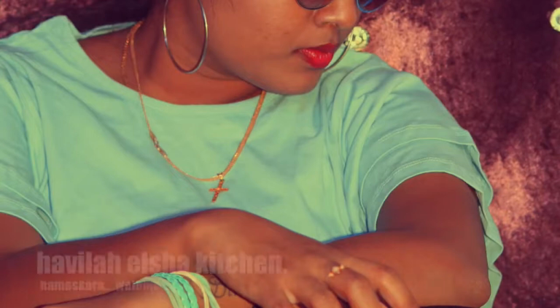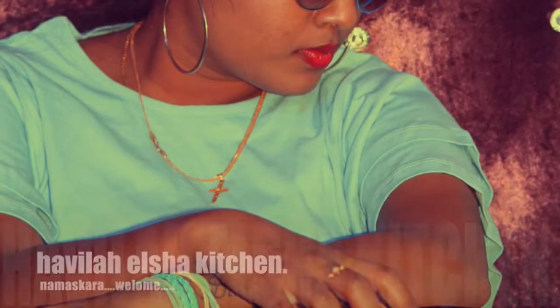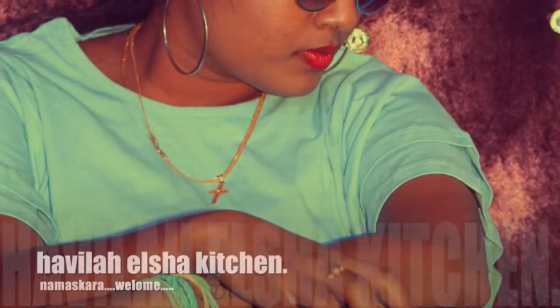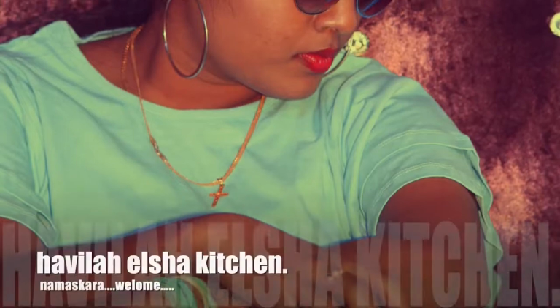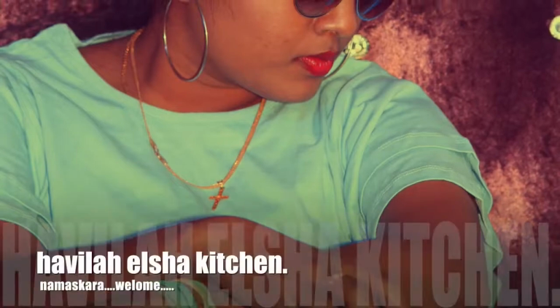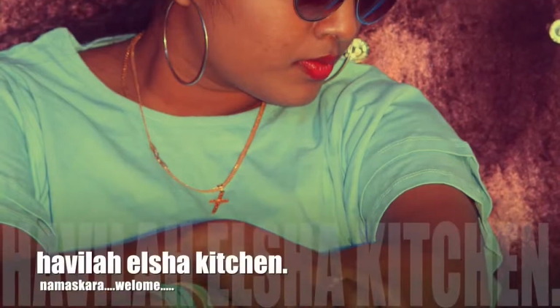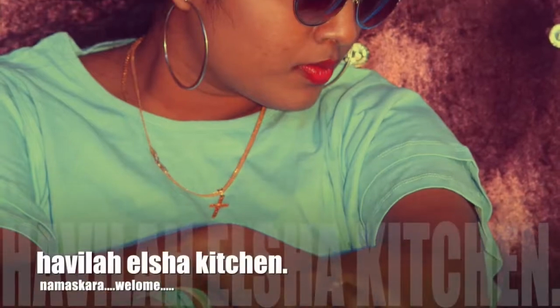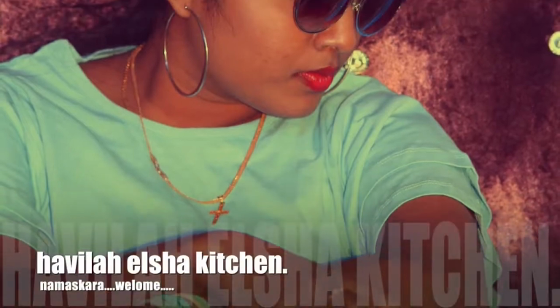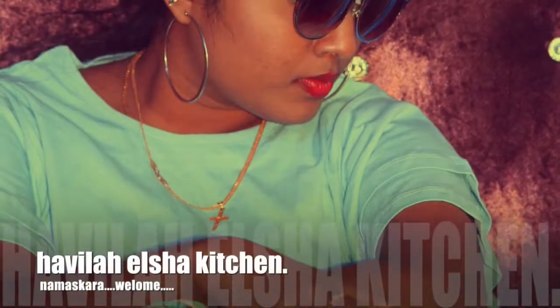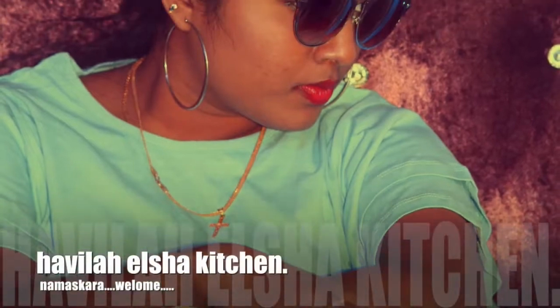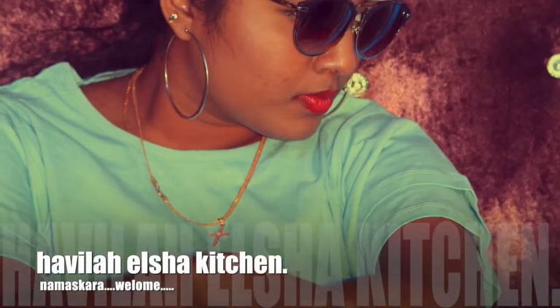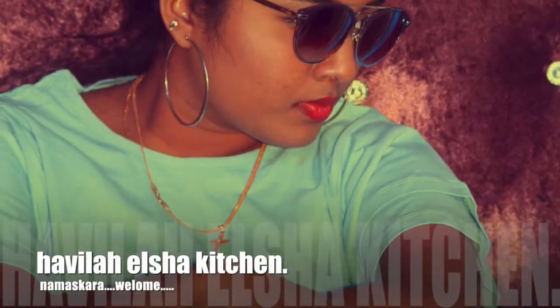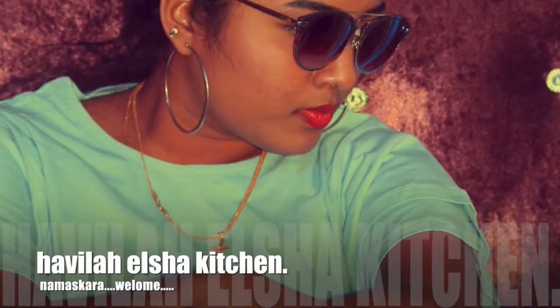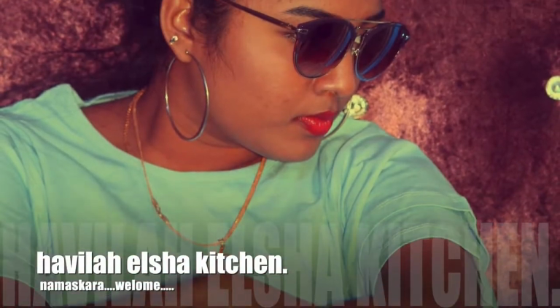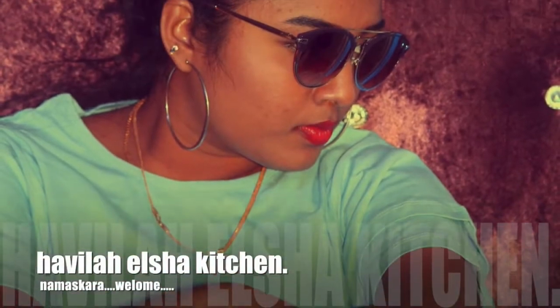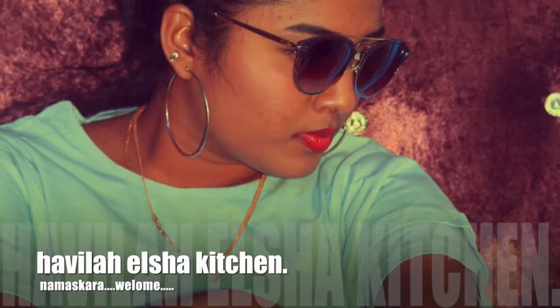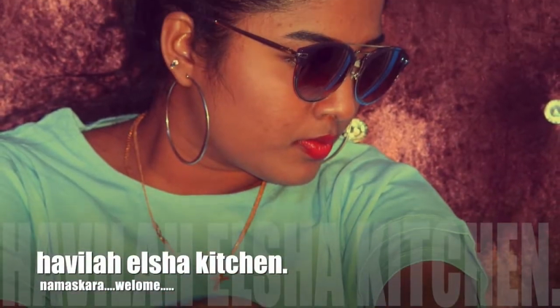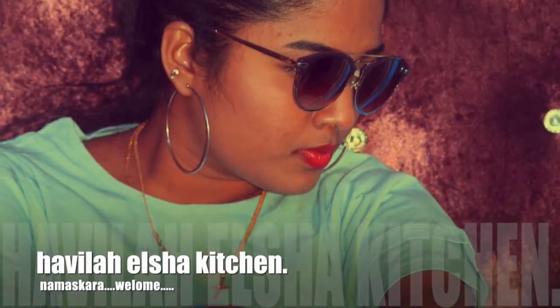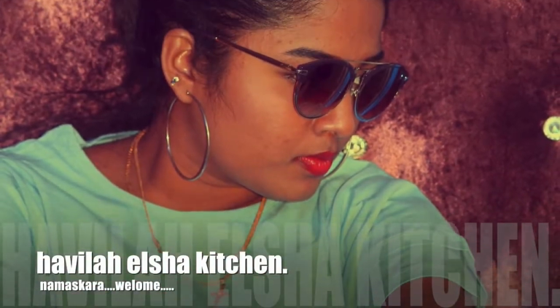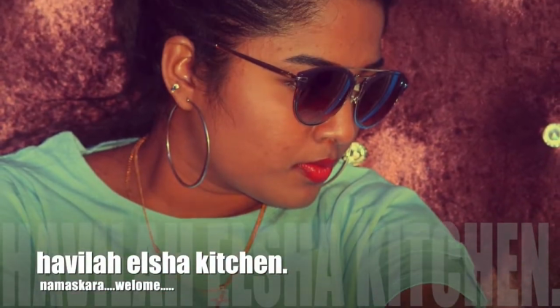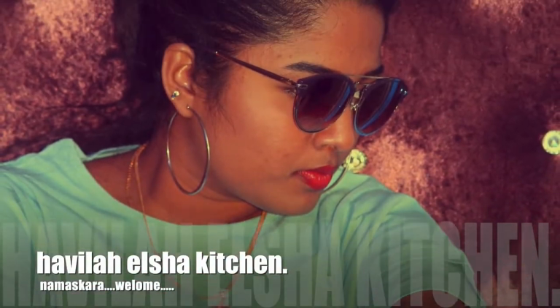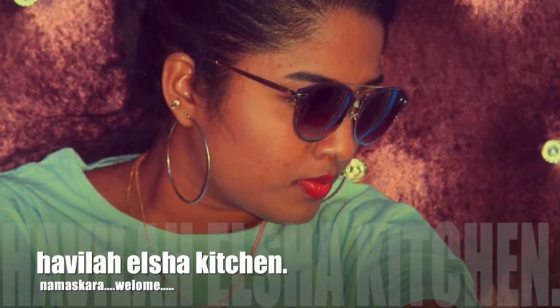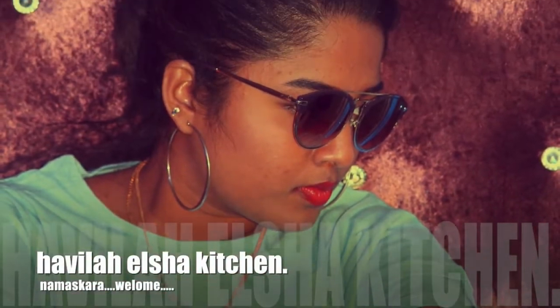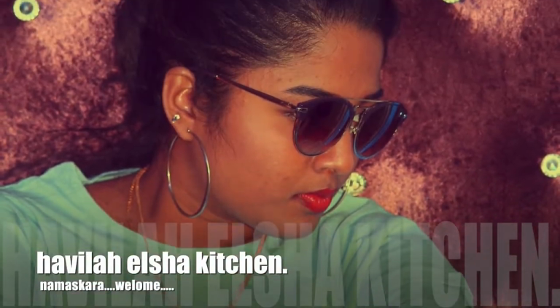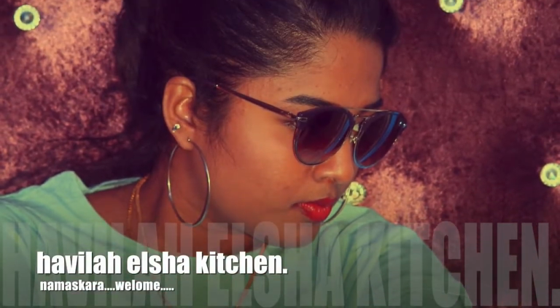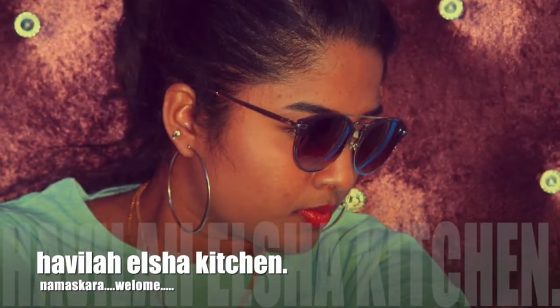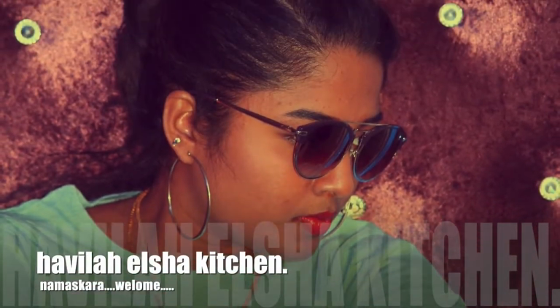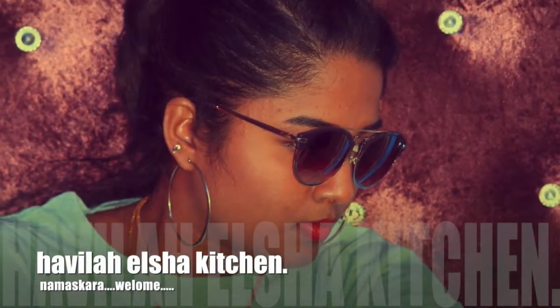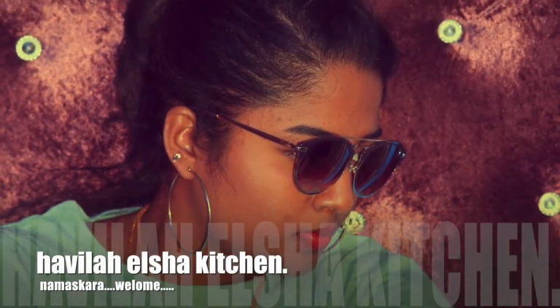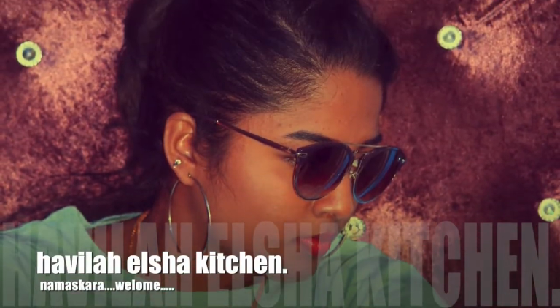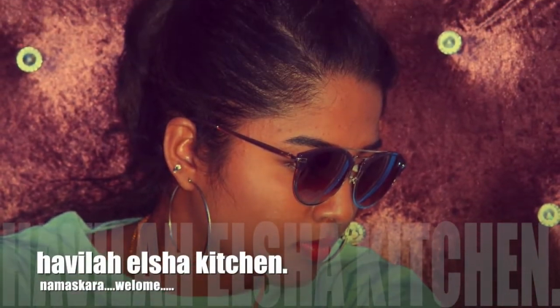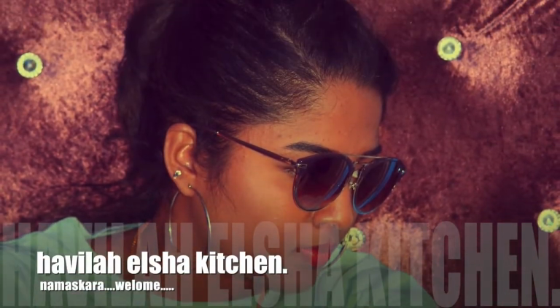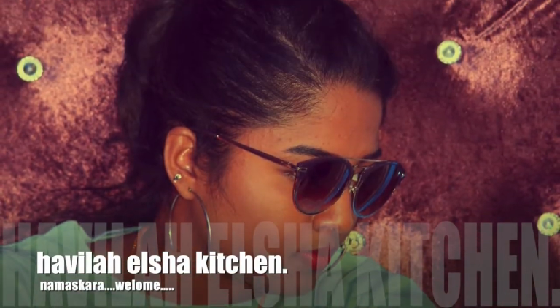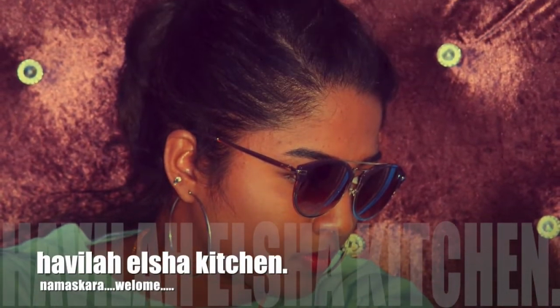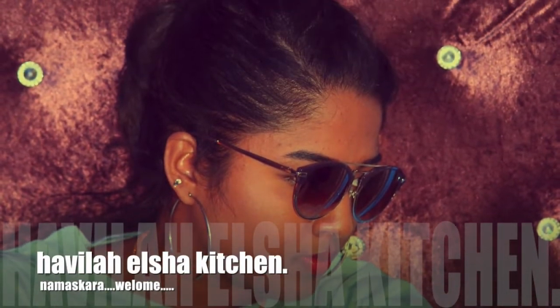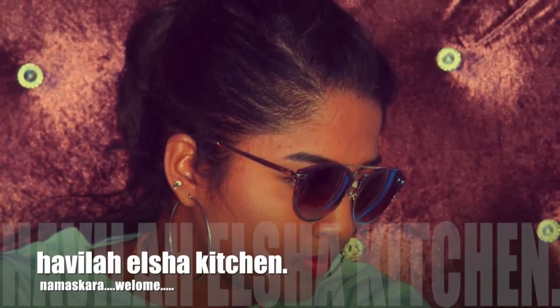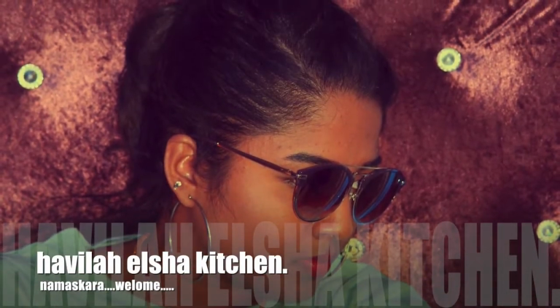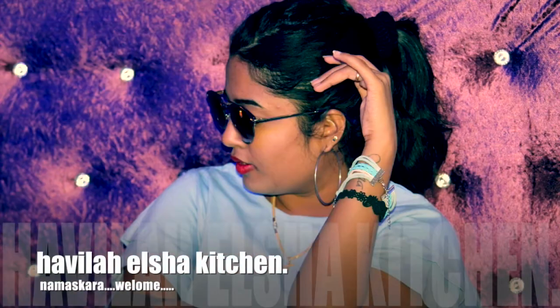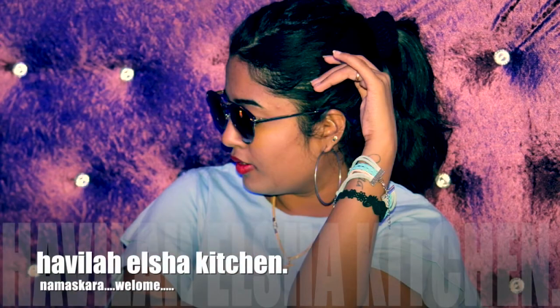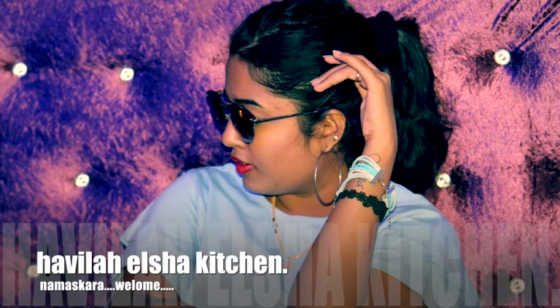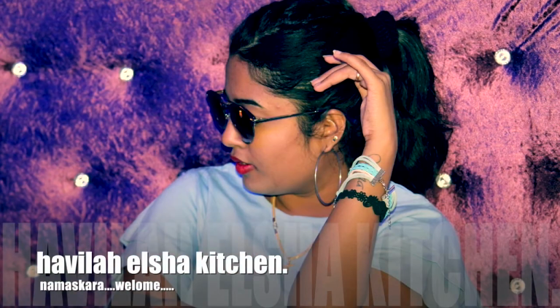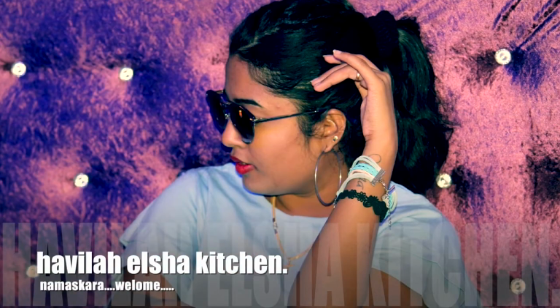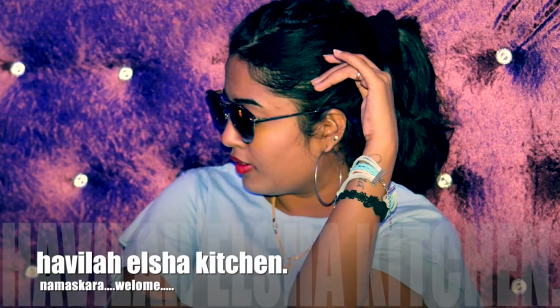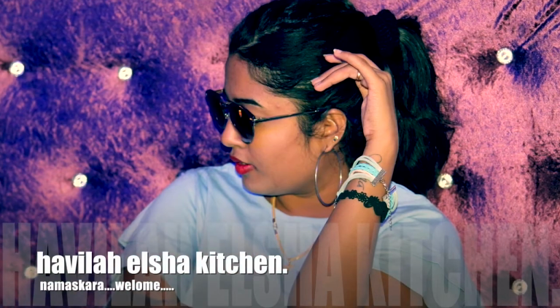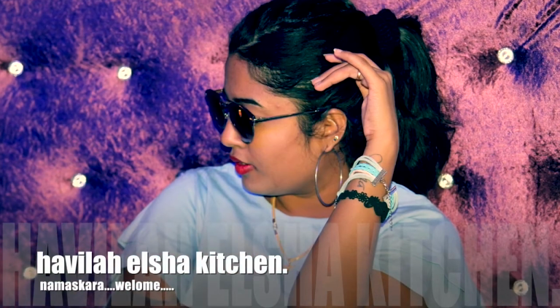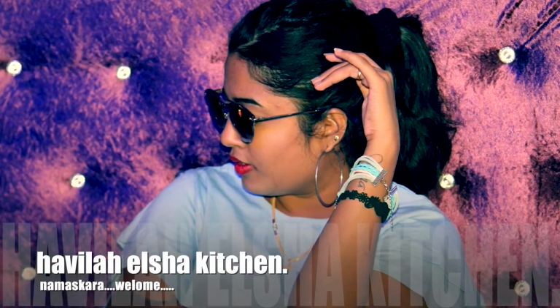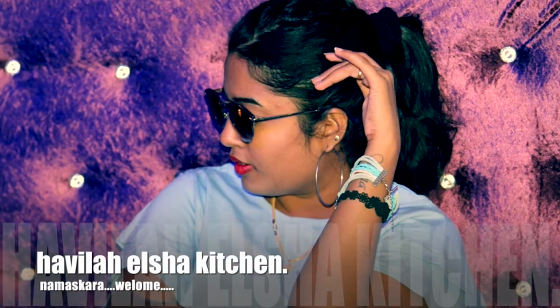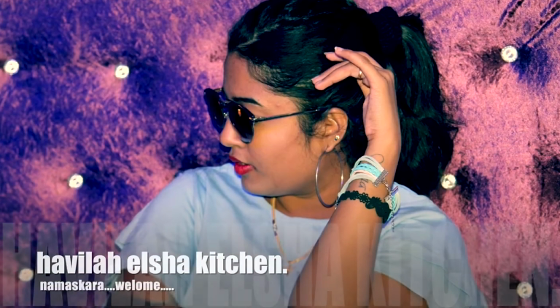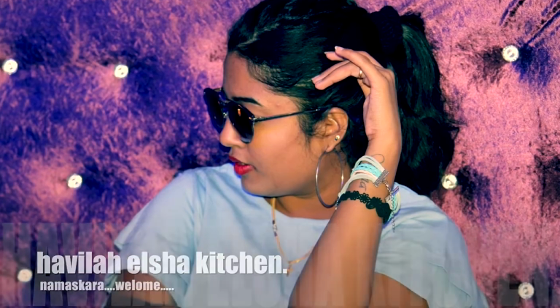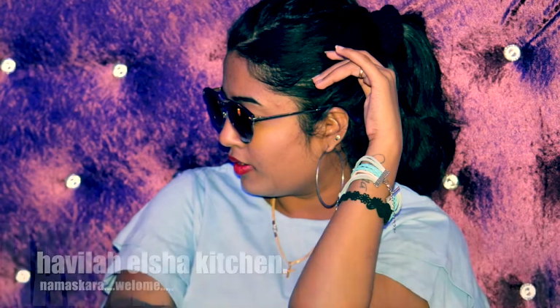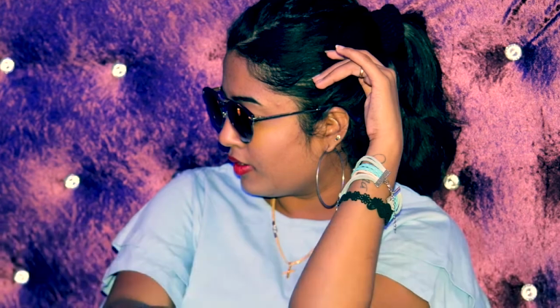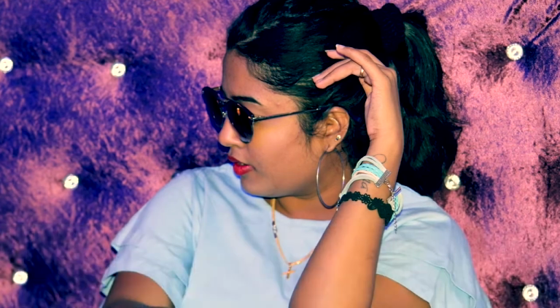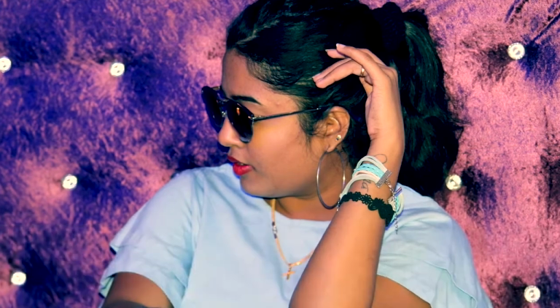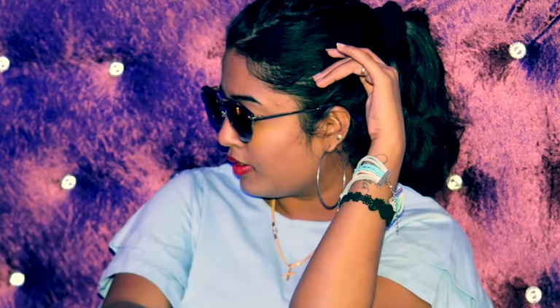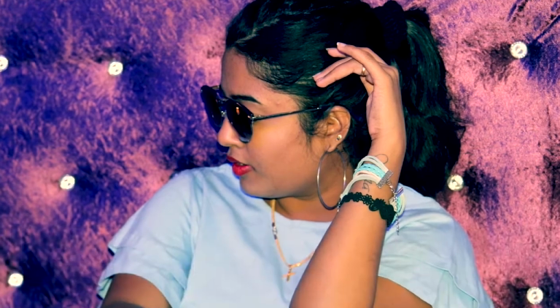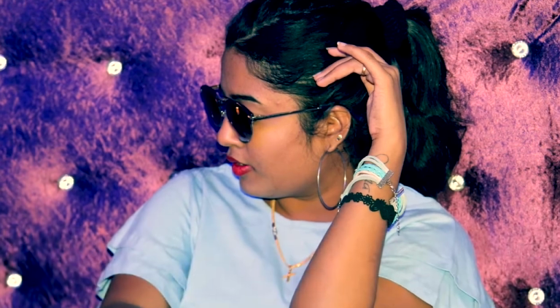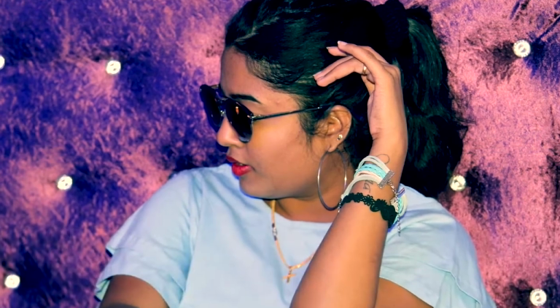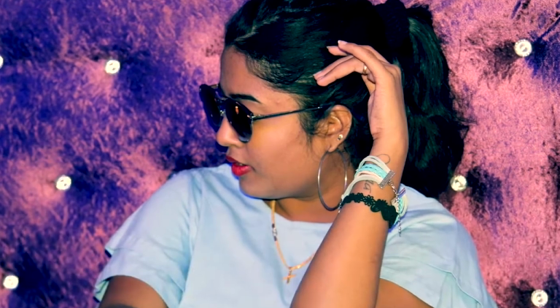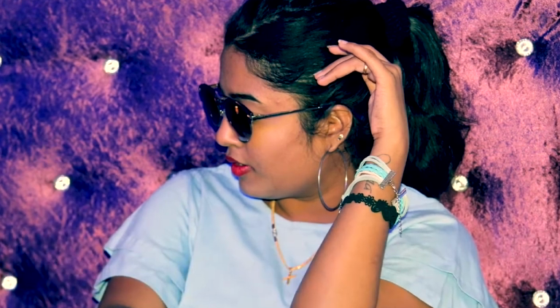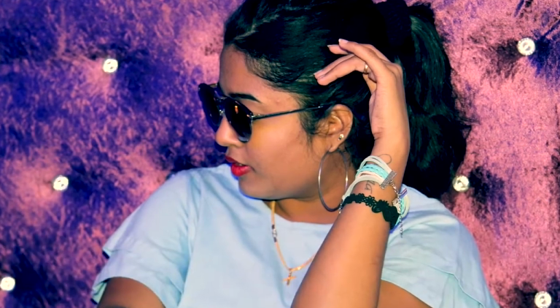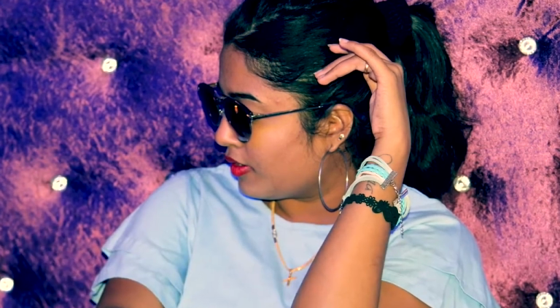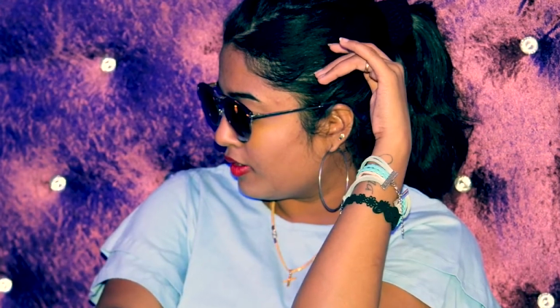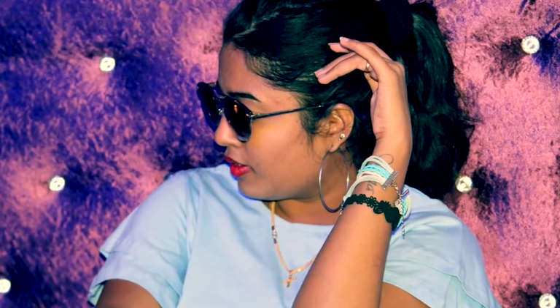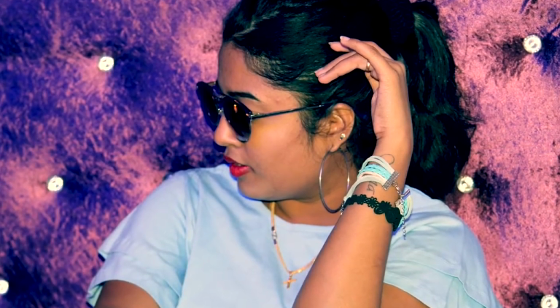Hi, Hello, Namaste! Welcome to Havilah Salsa Kitchen. Today our recipe is BBQ Grilled Fish.